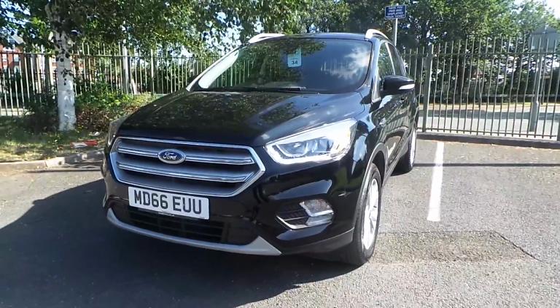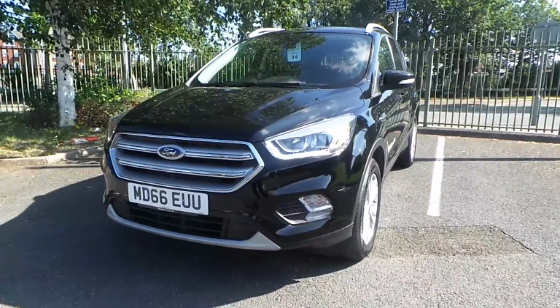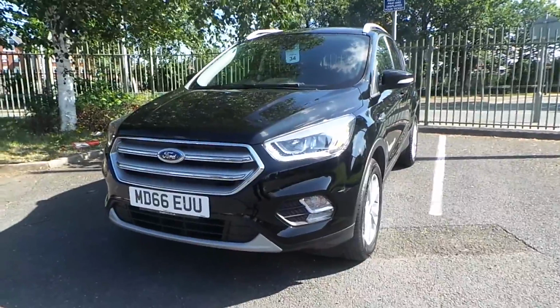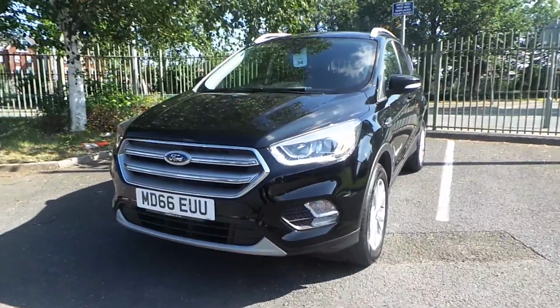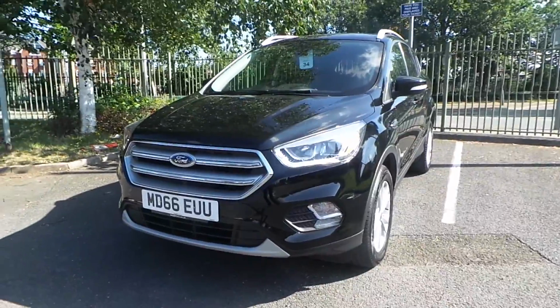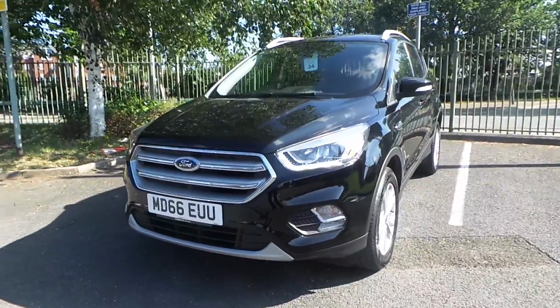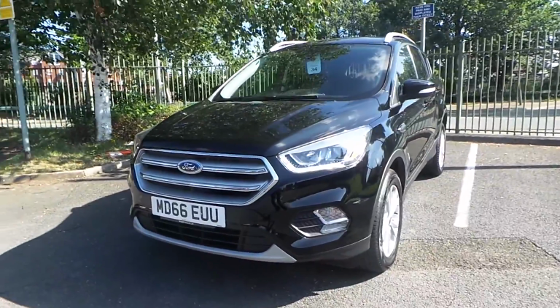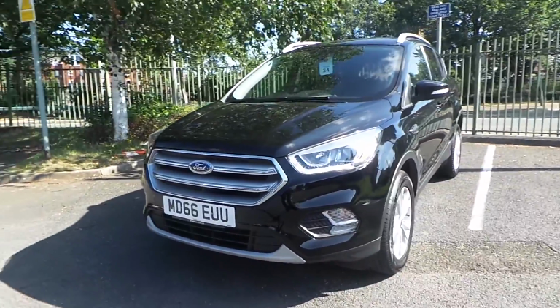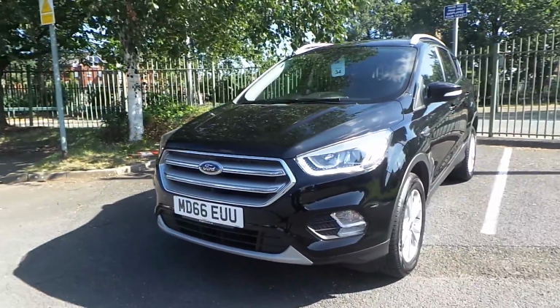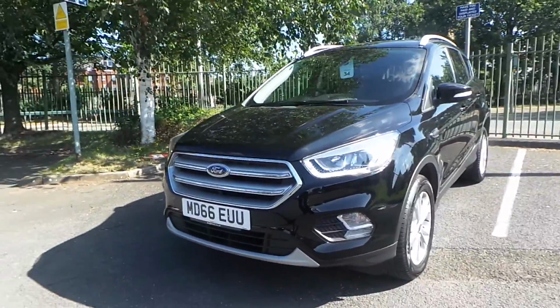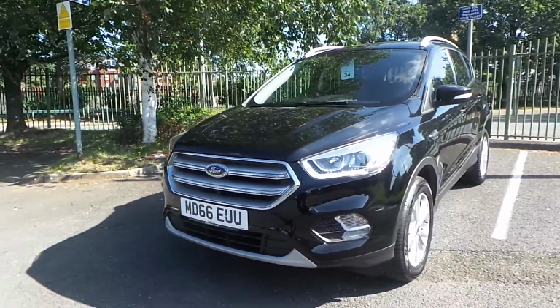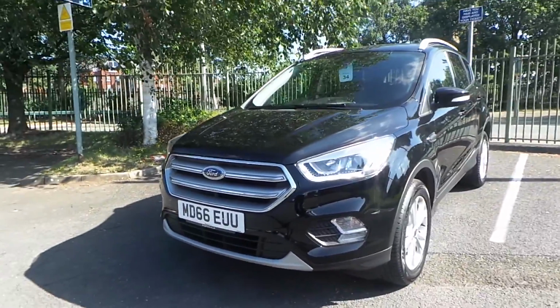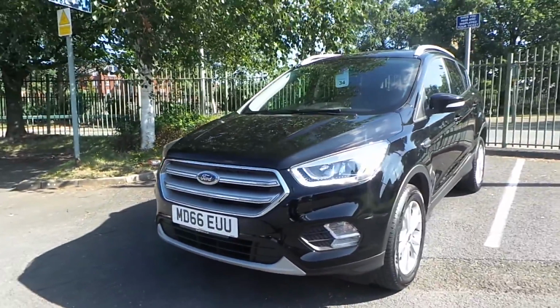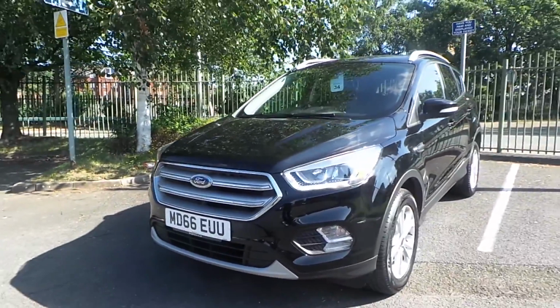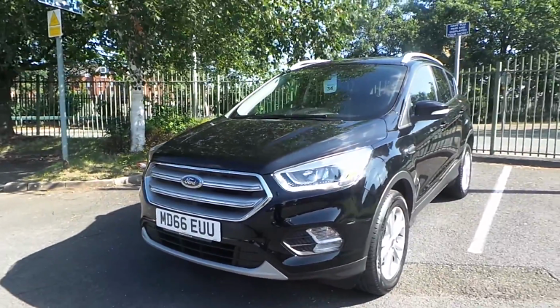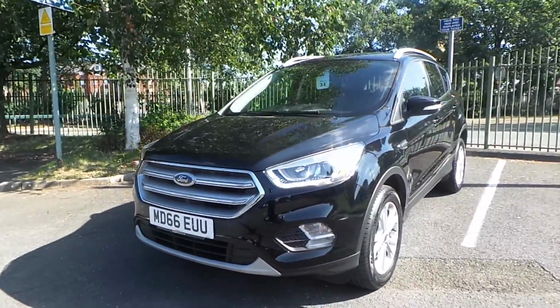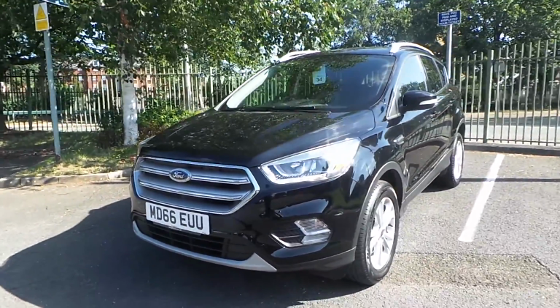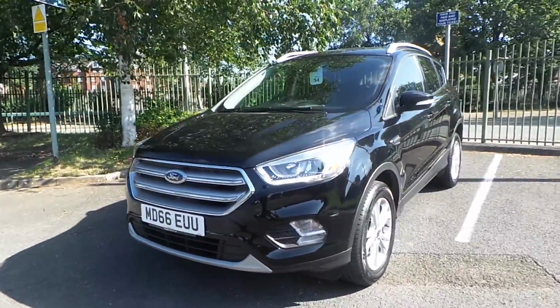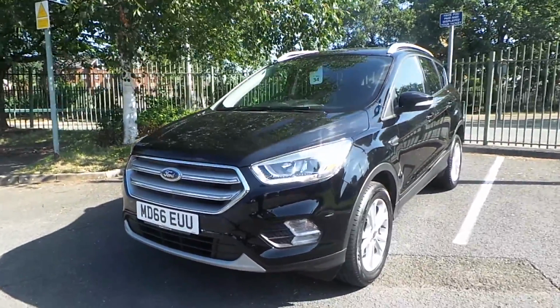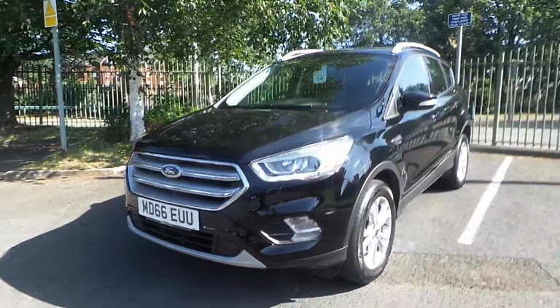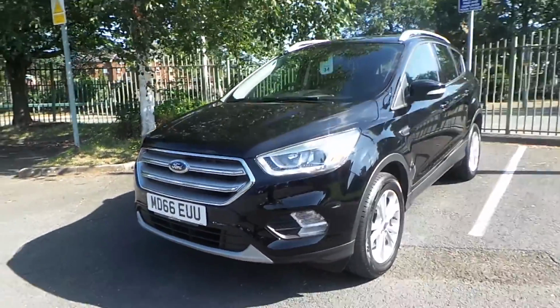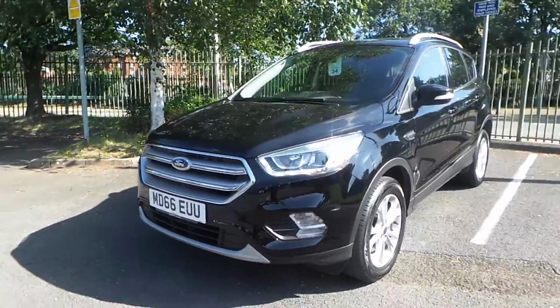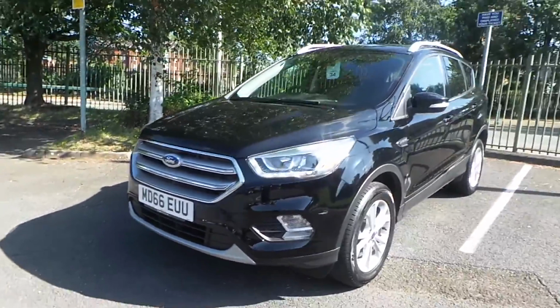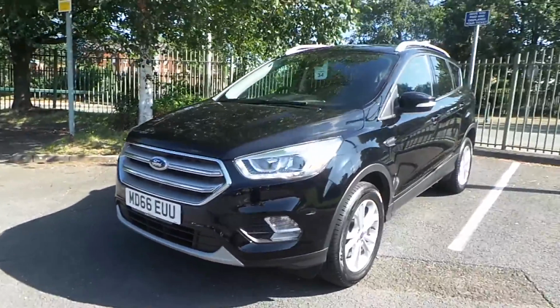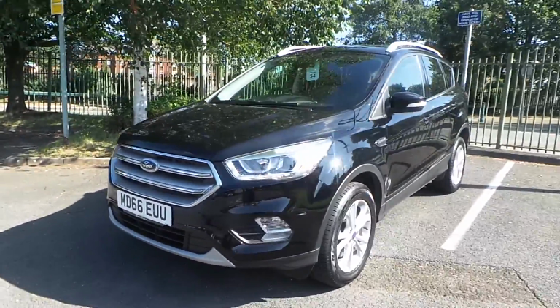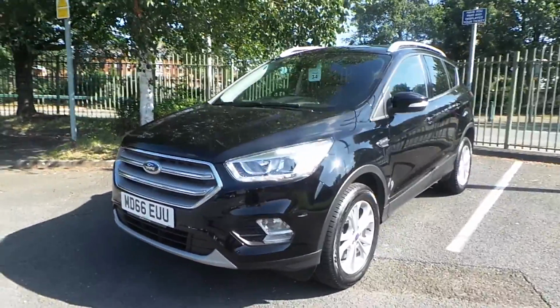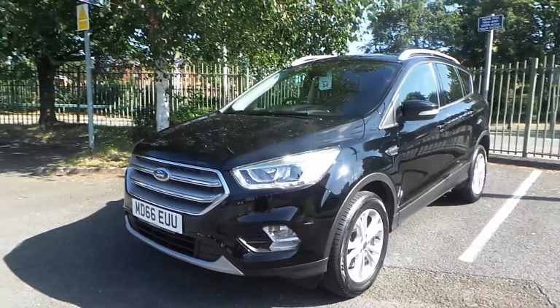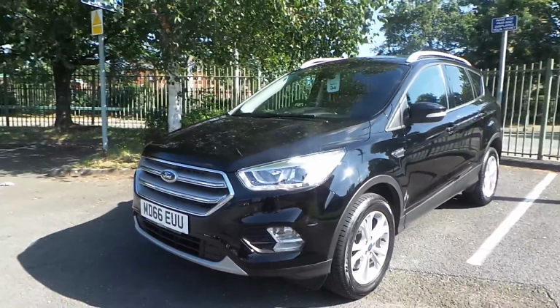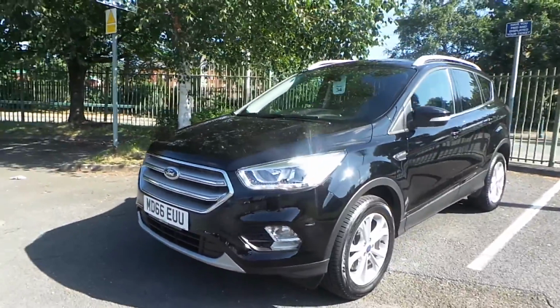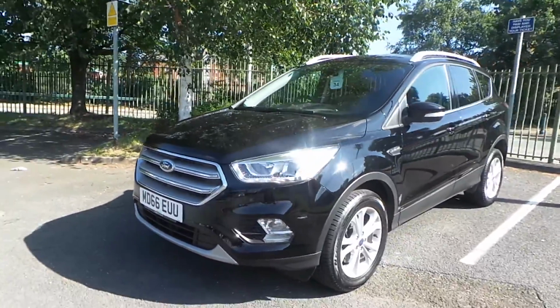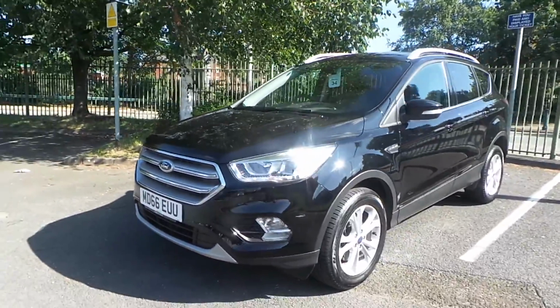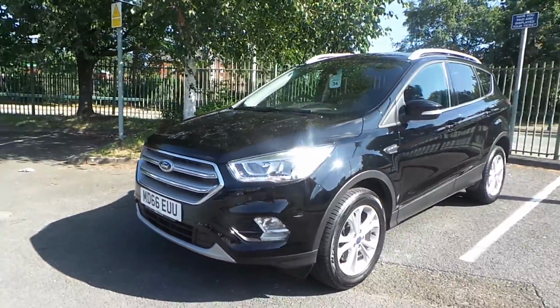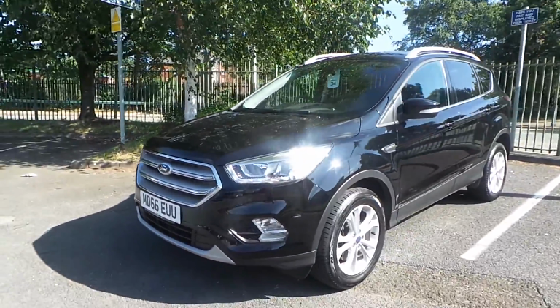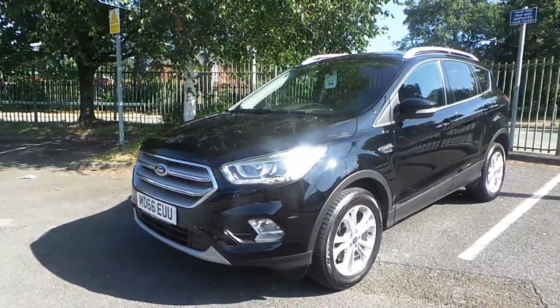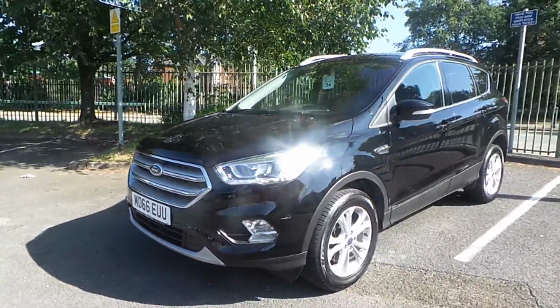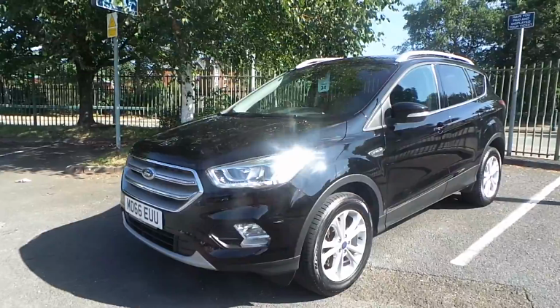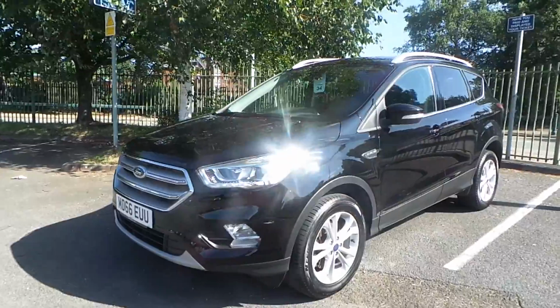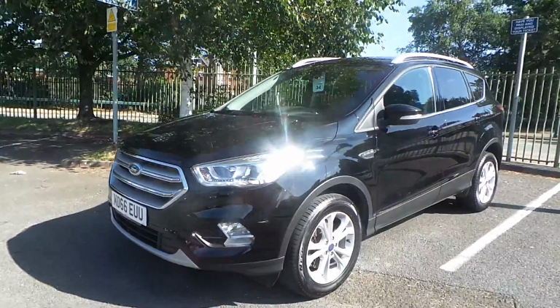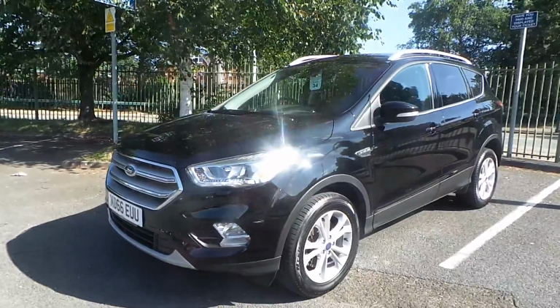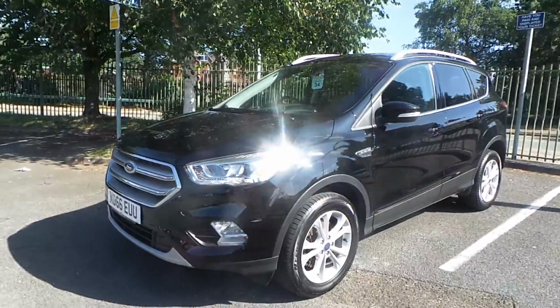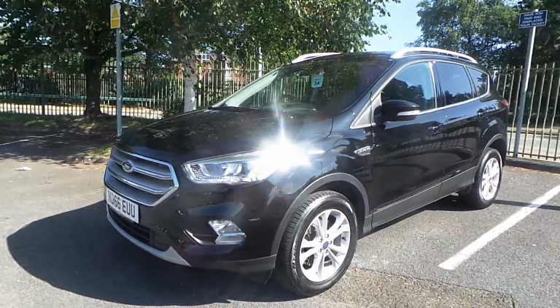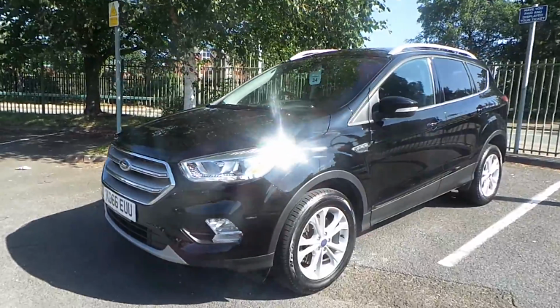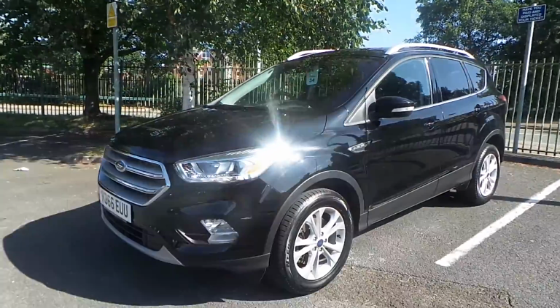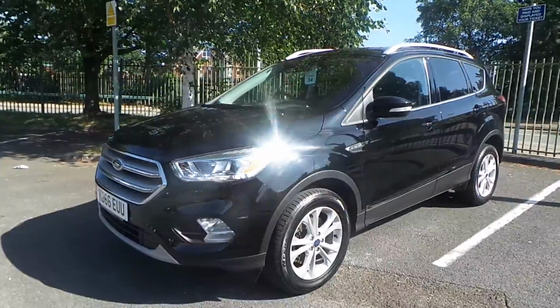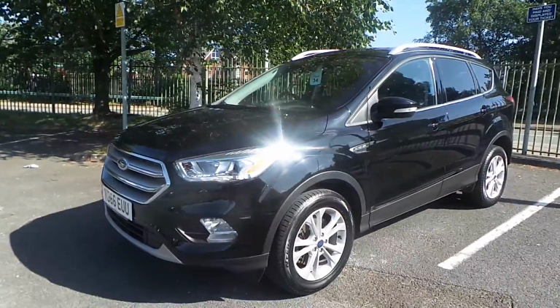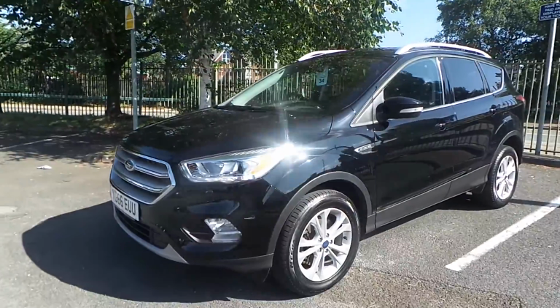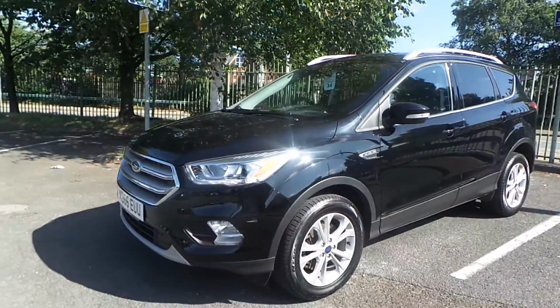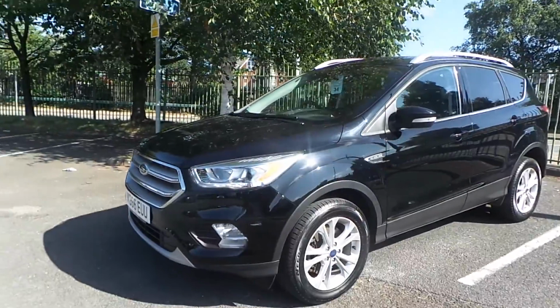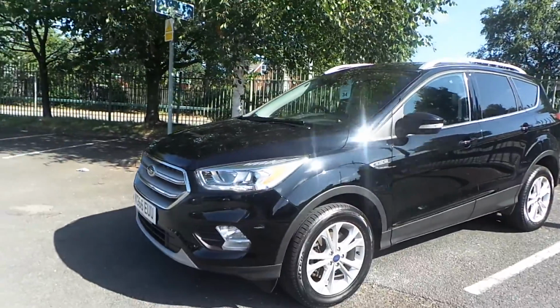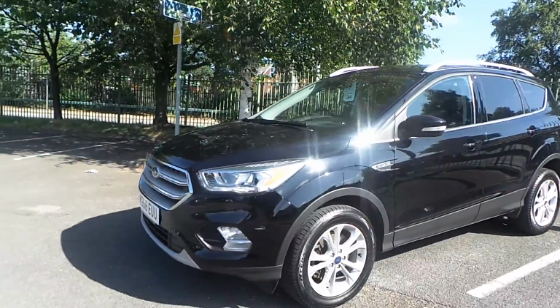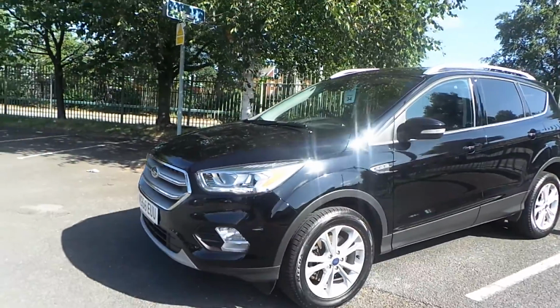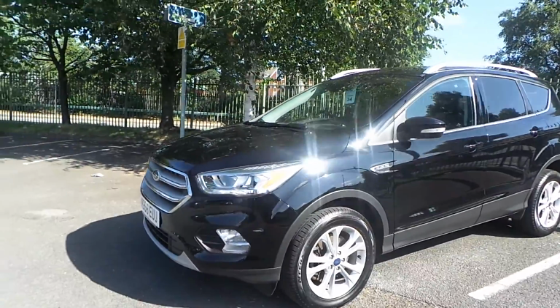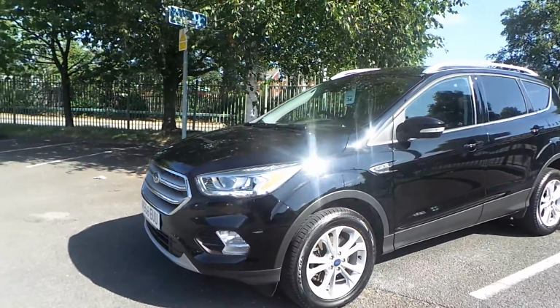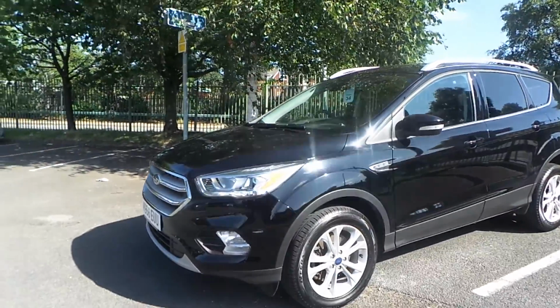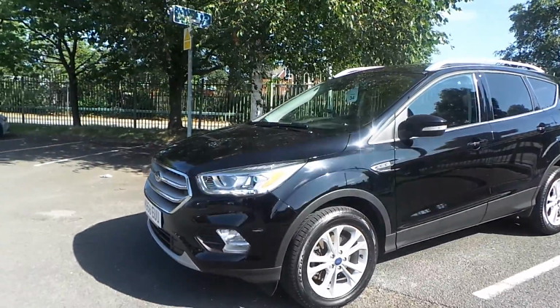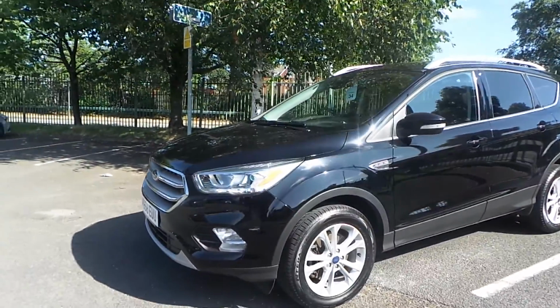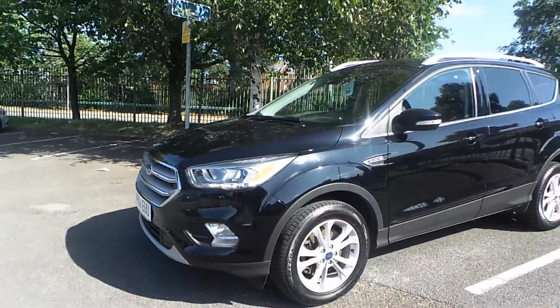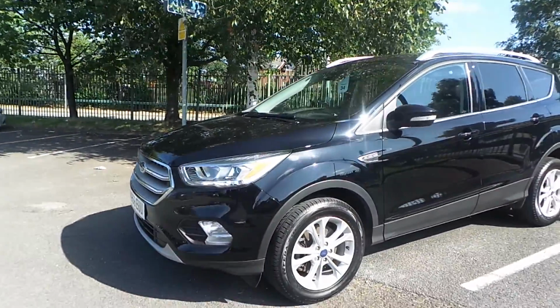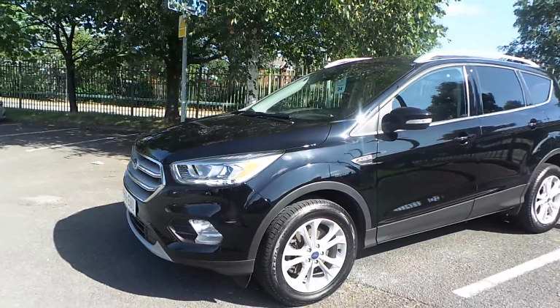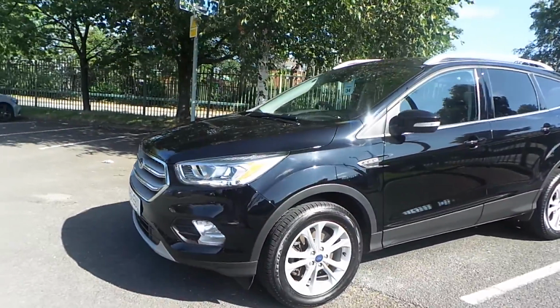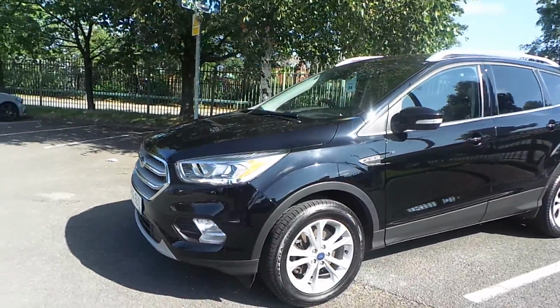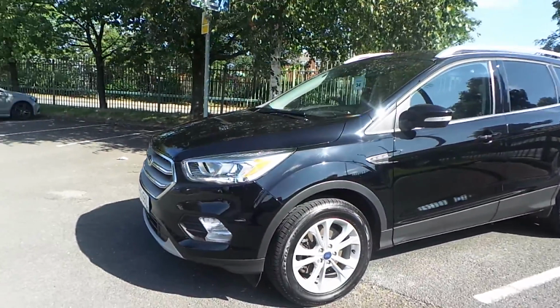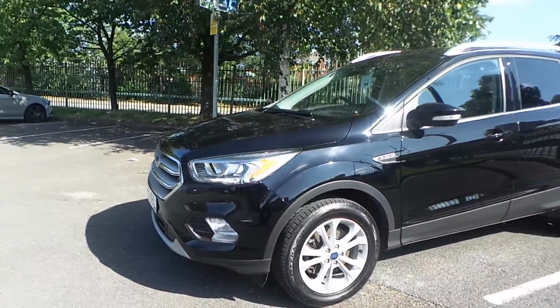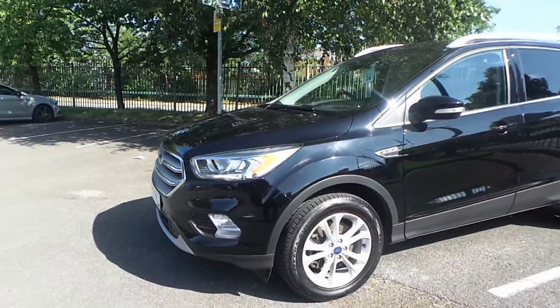Welcome to this video vehicle presentation at Pentagon in Manchester. The car we are looking at is our 66 plate Ford Kuga Titanium, finished in metallic black.